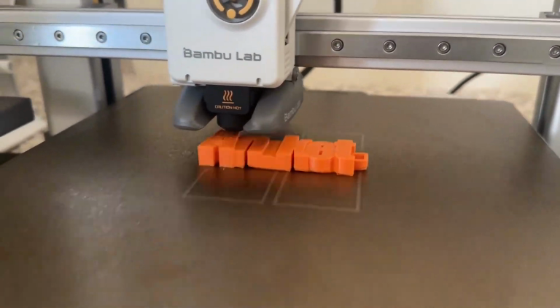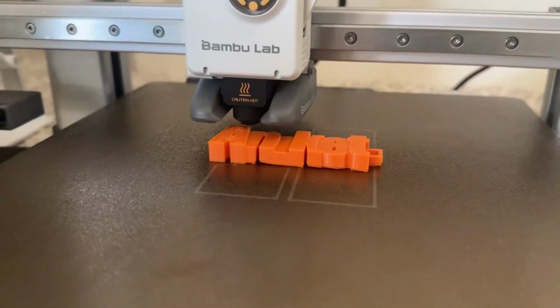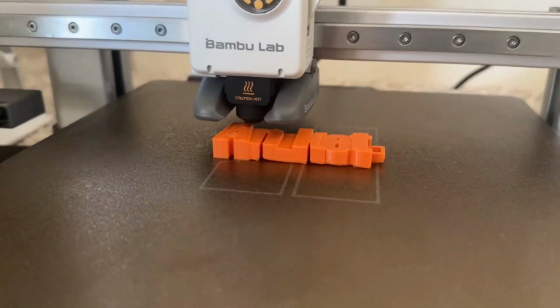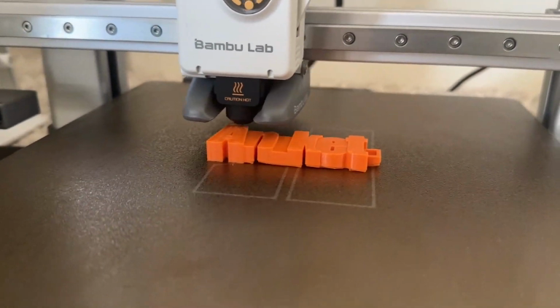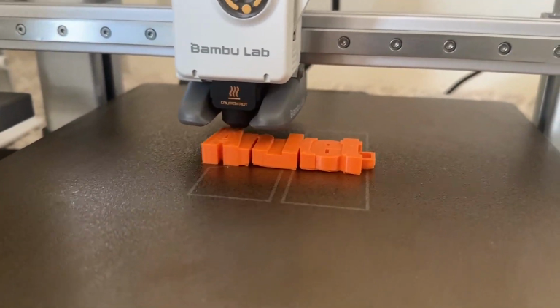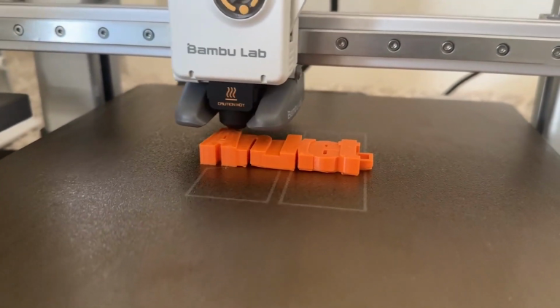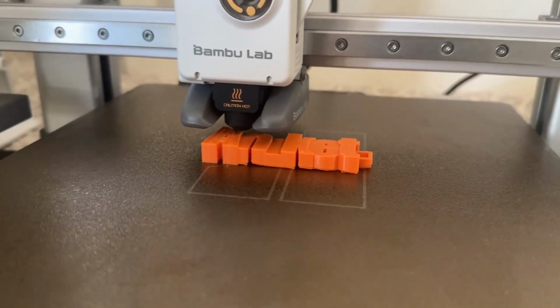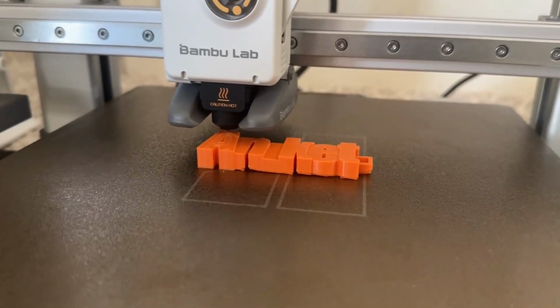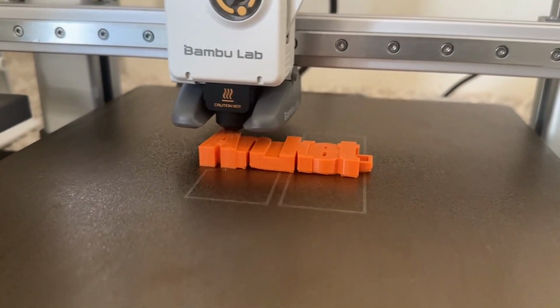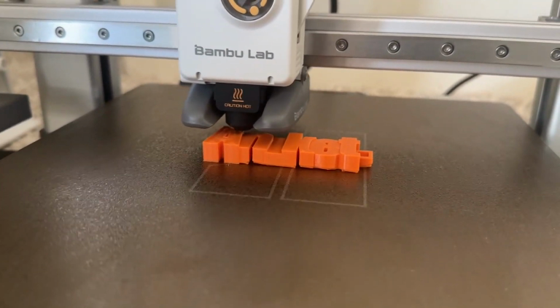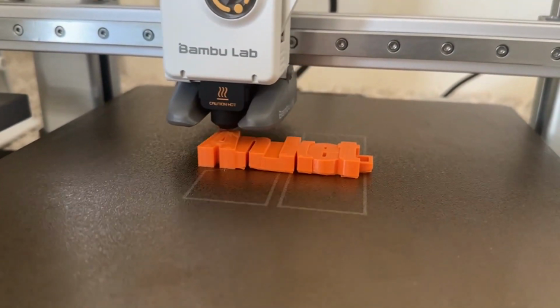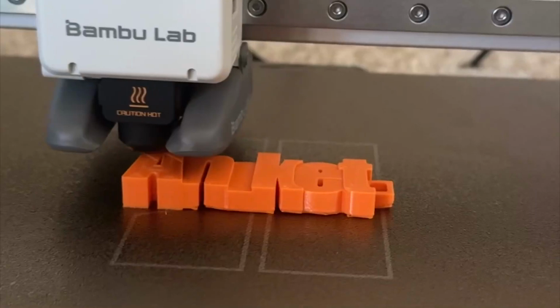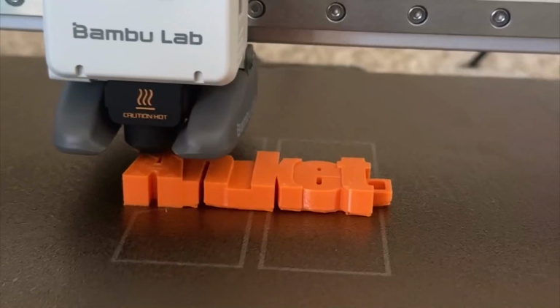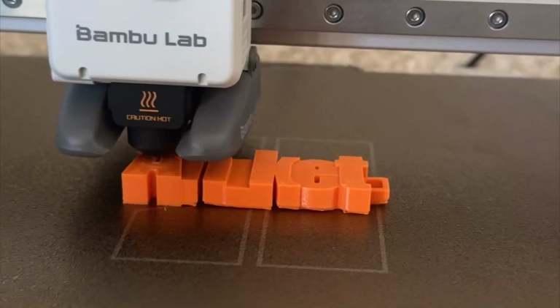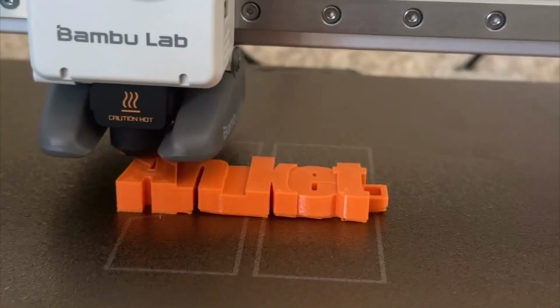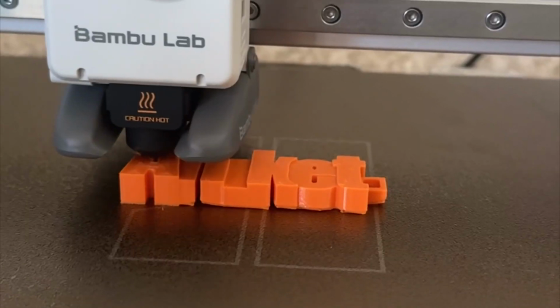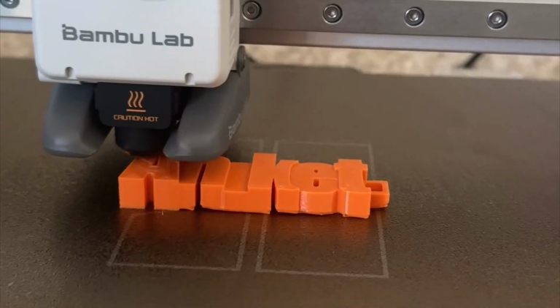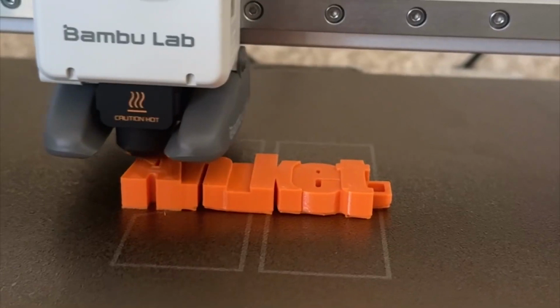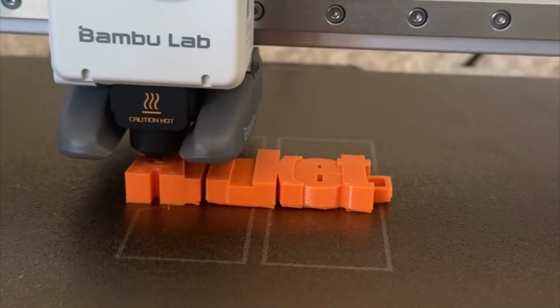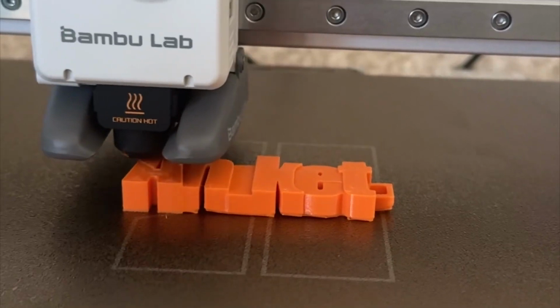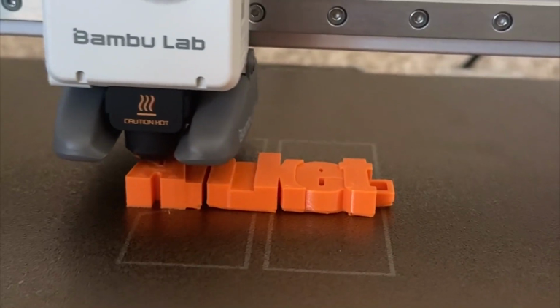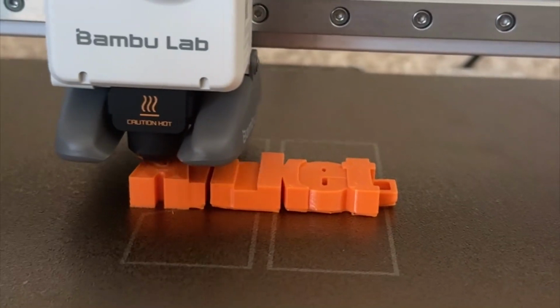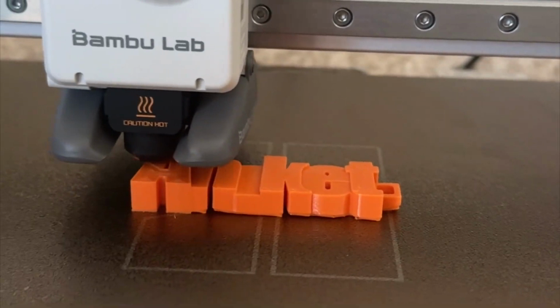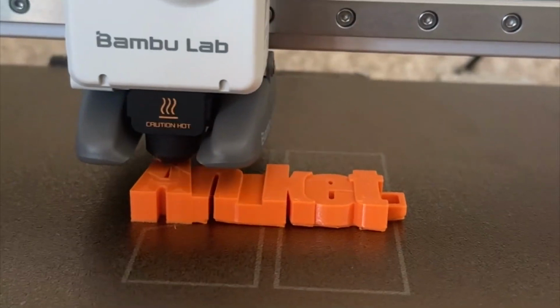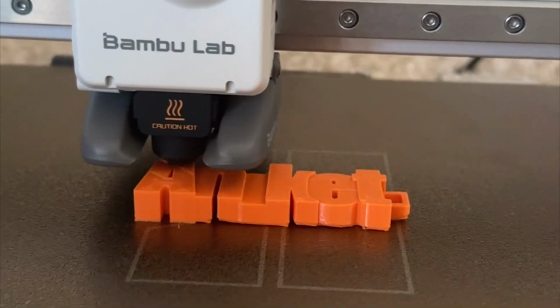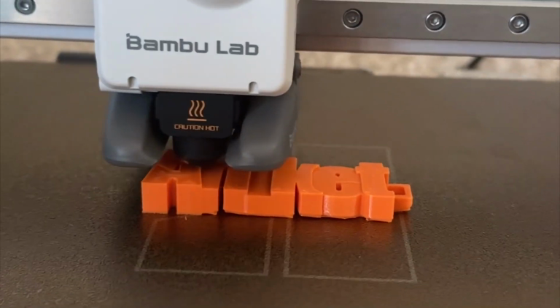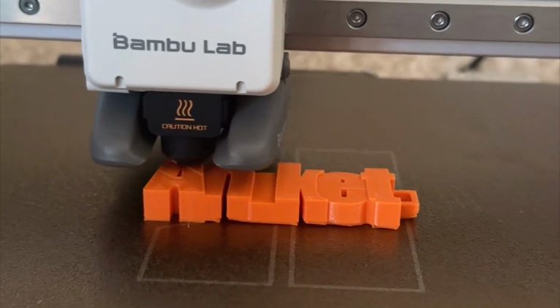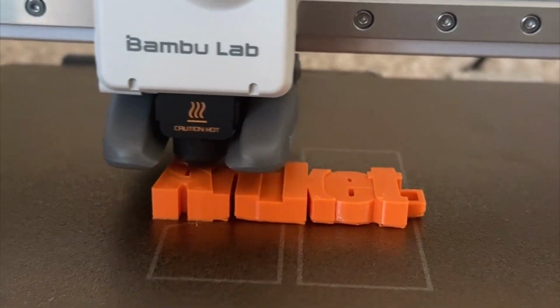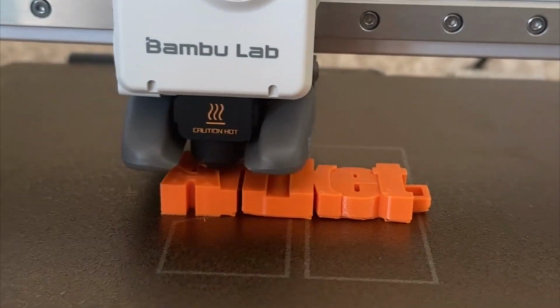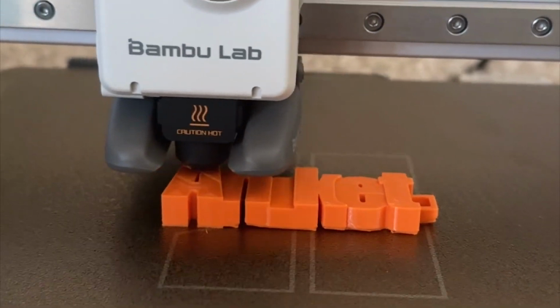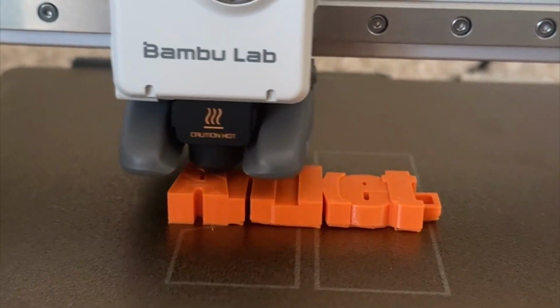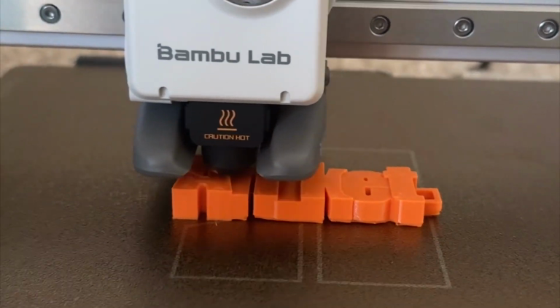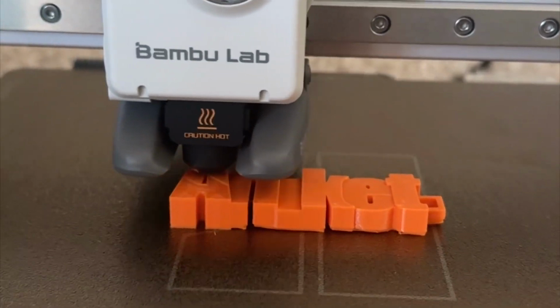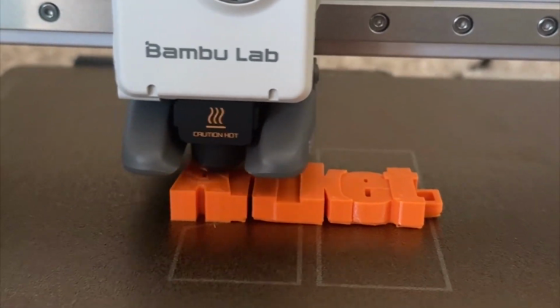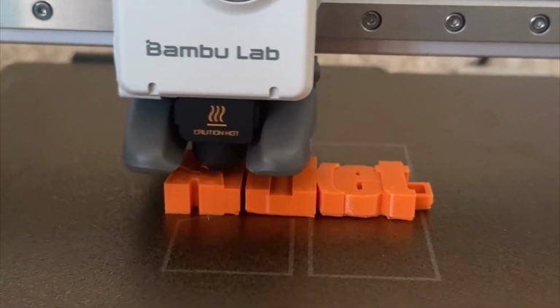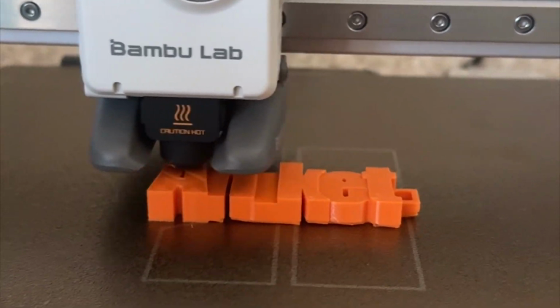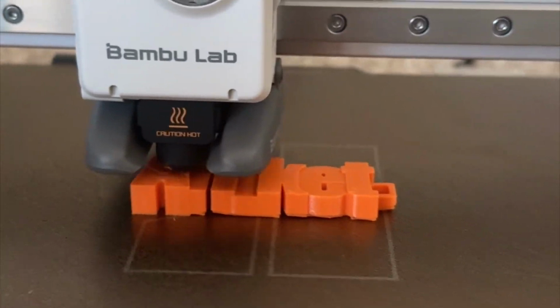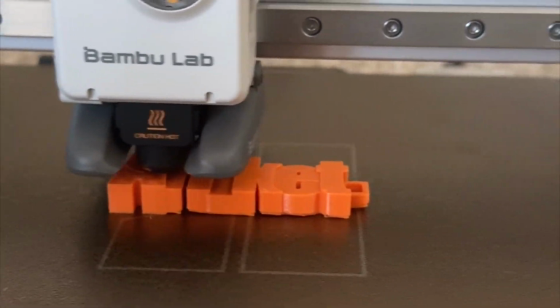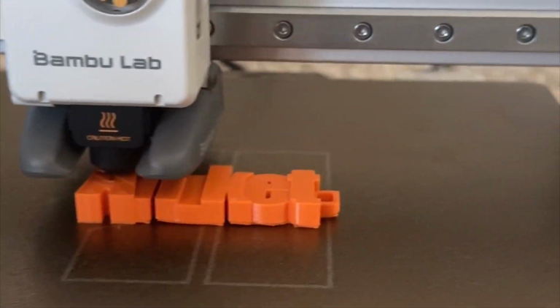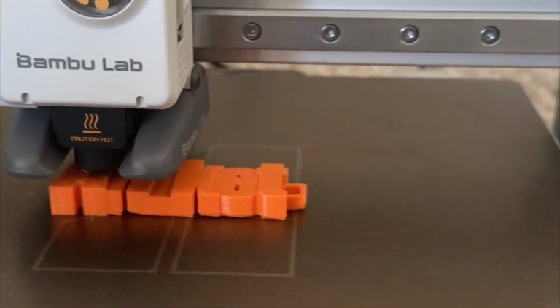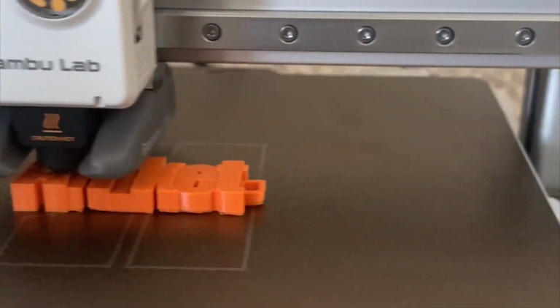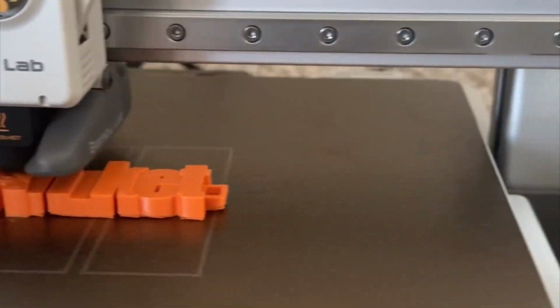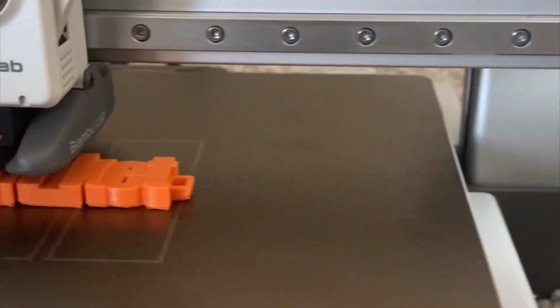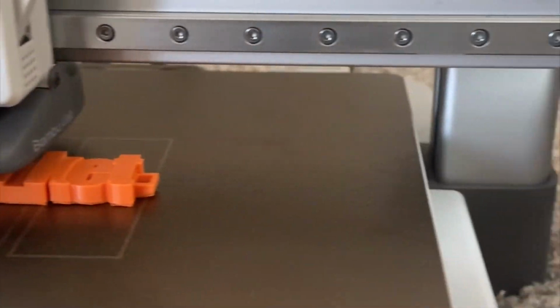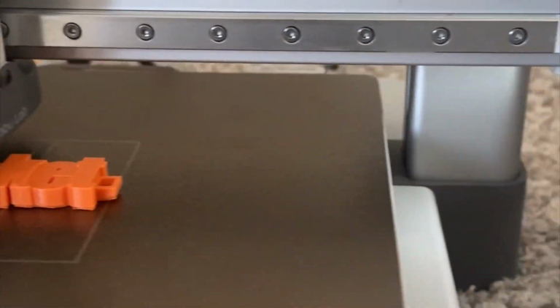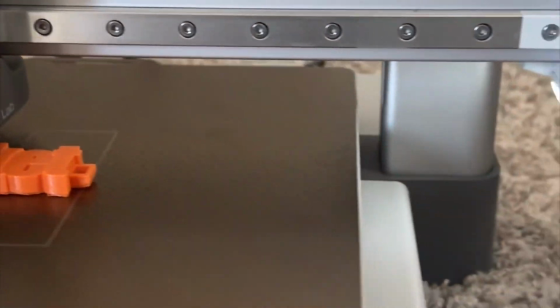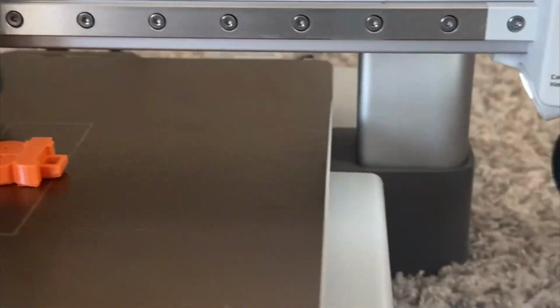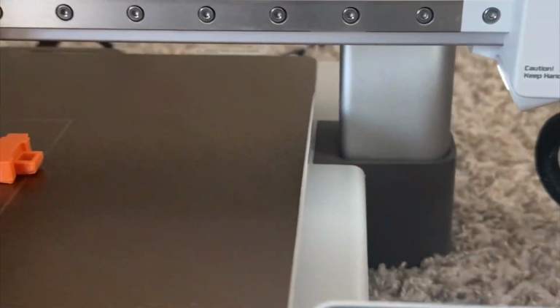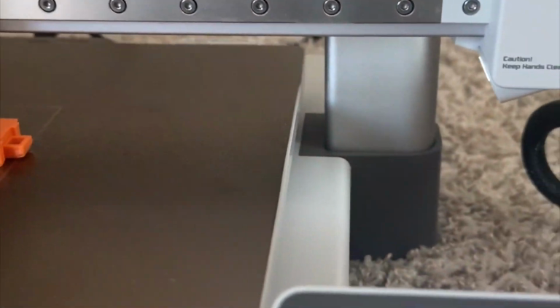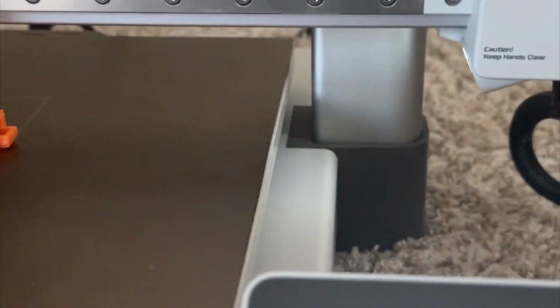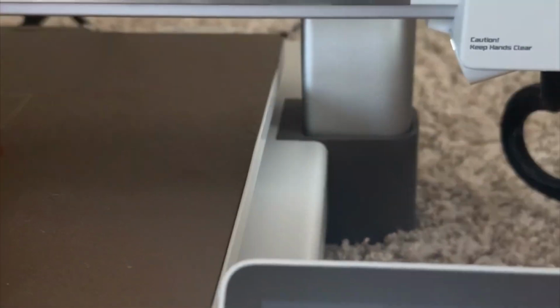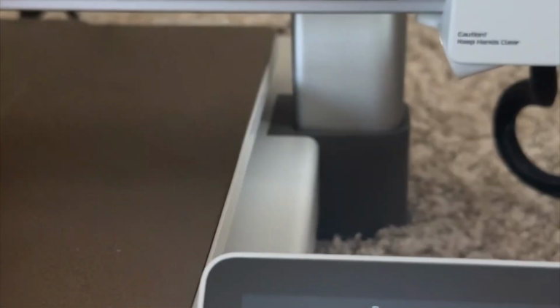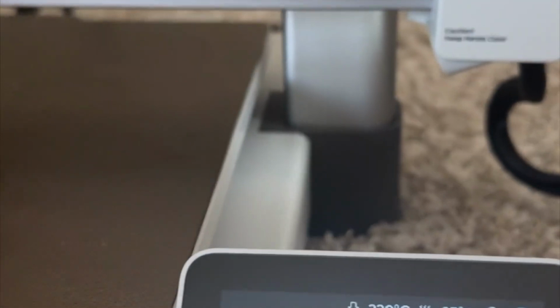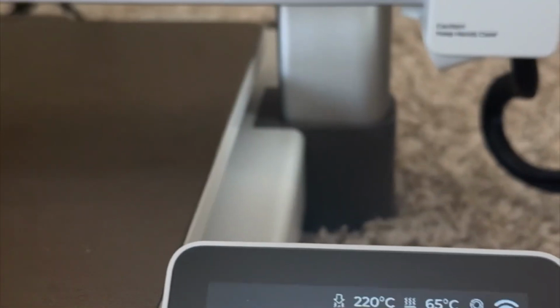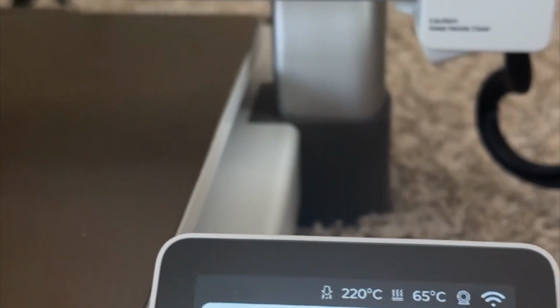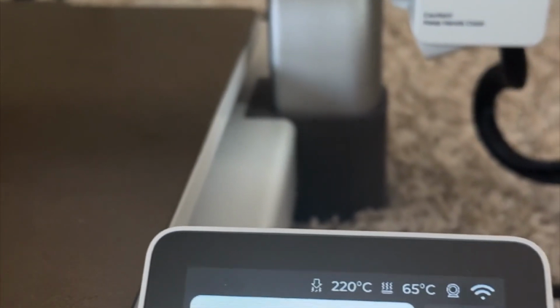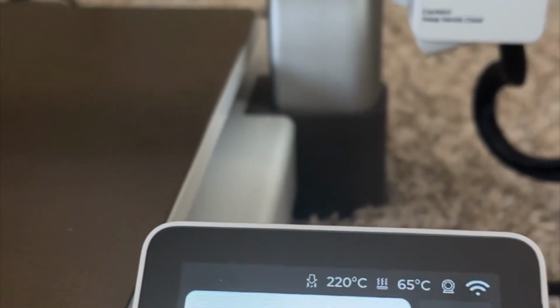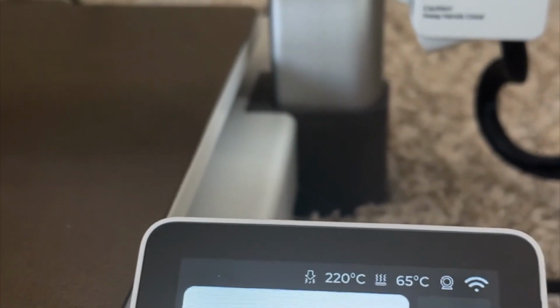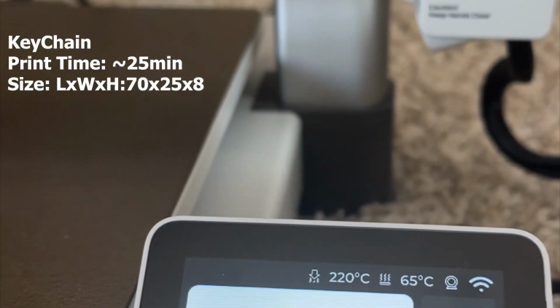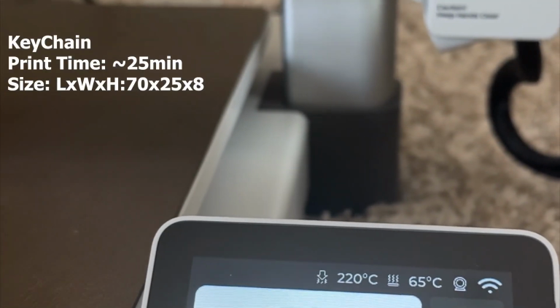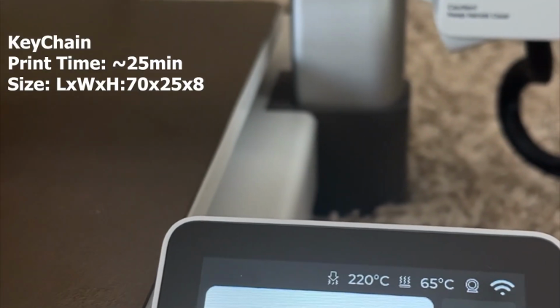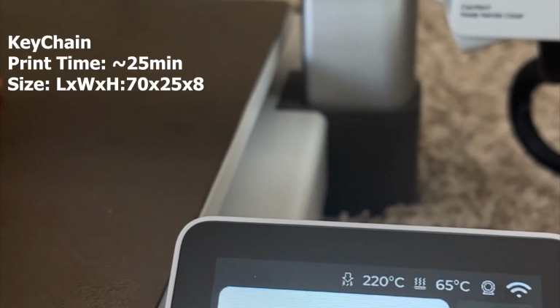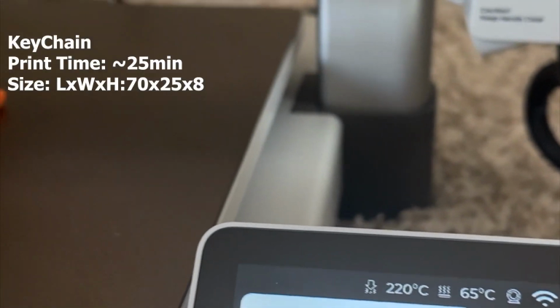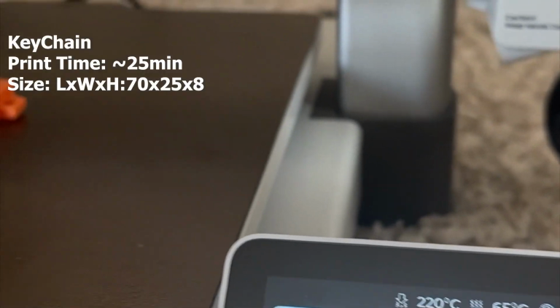I went ahead and printed a keychain for myself that I designed. The printer works really fast — it's a 20-minute print and I really liked it. I use it as well.